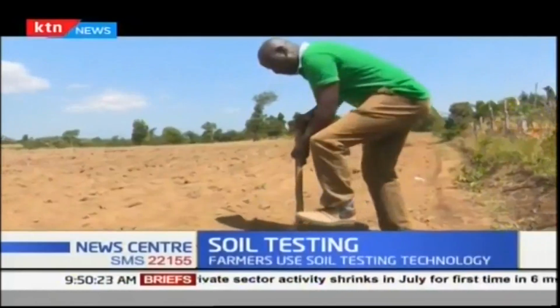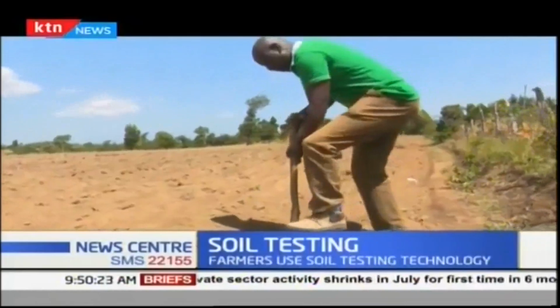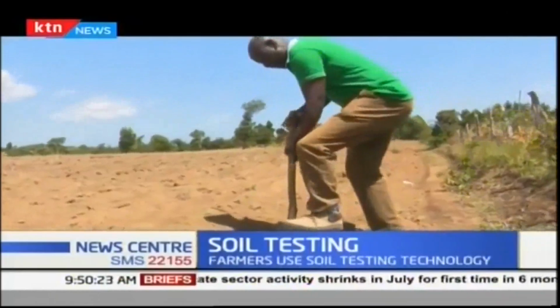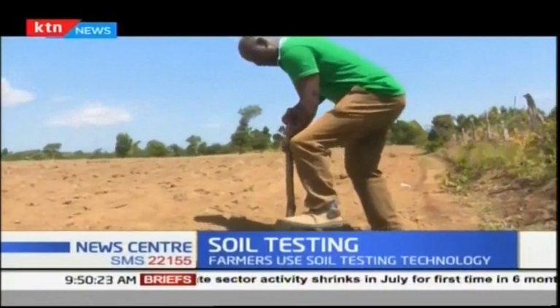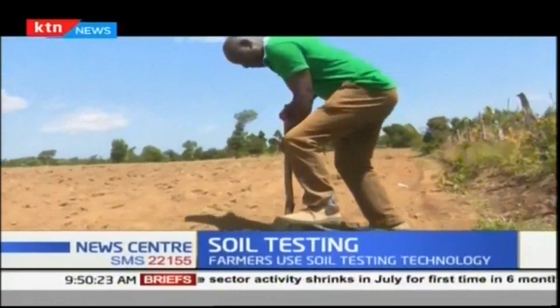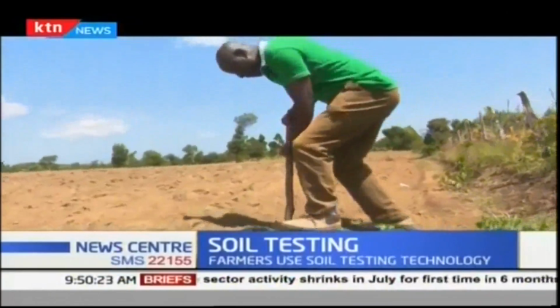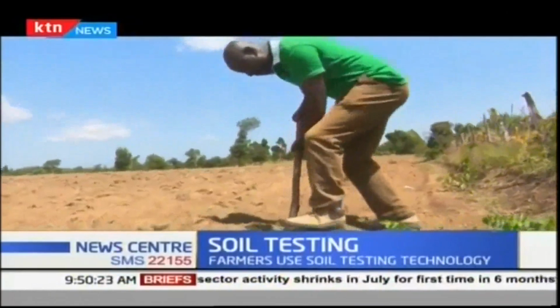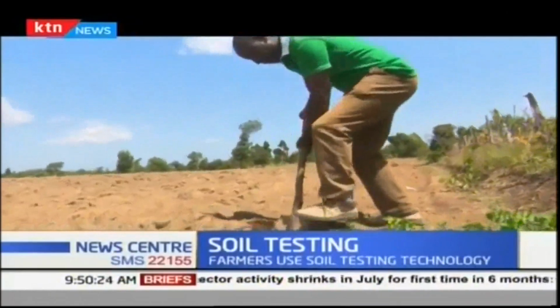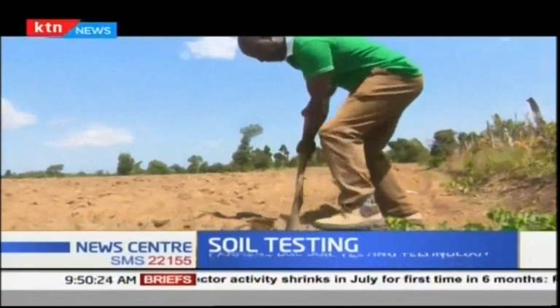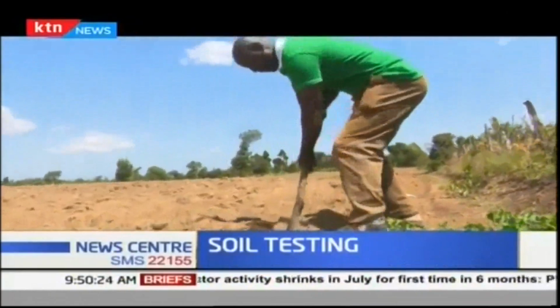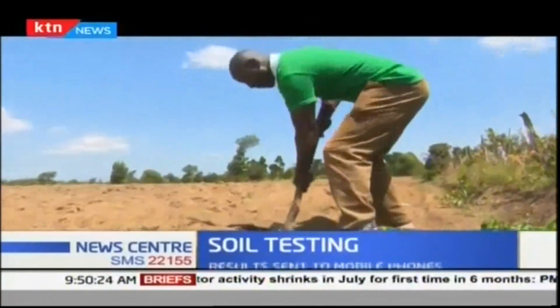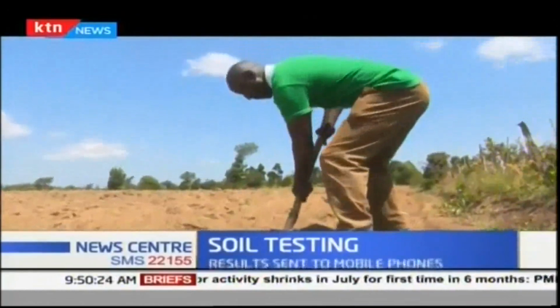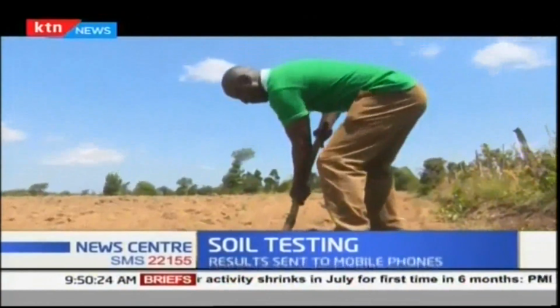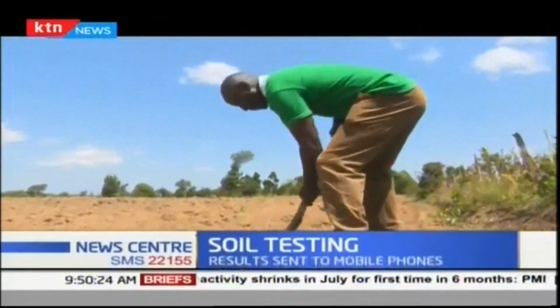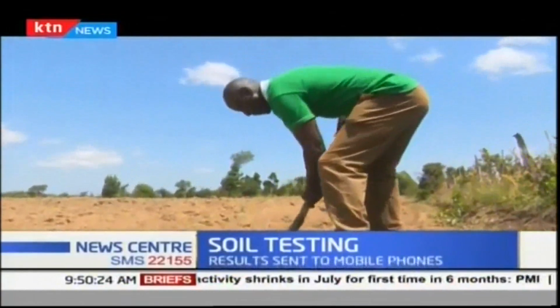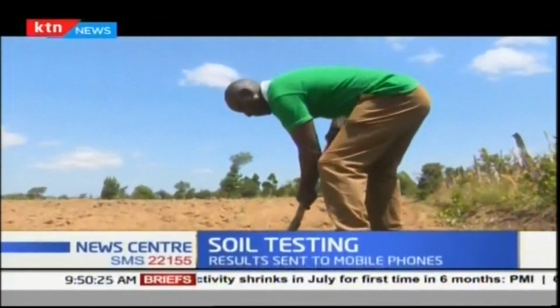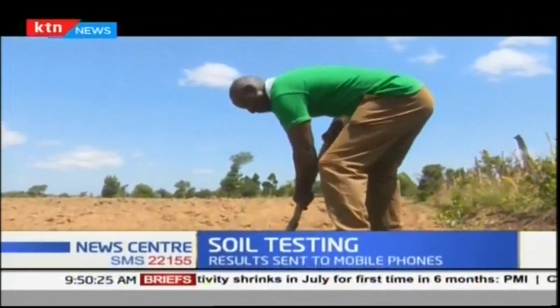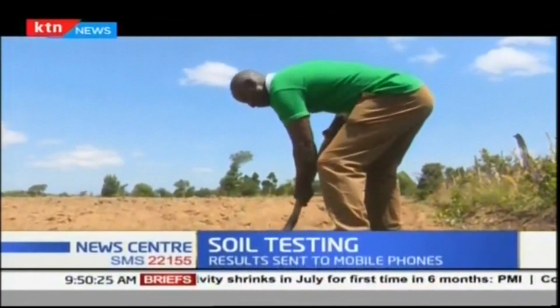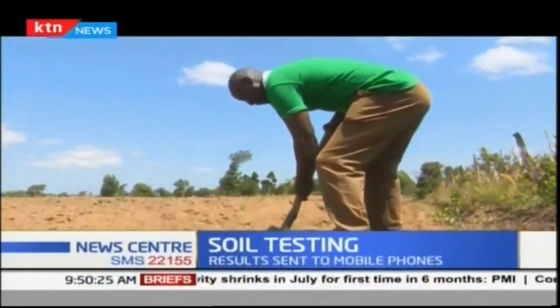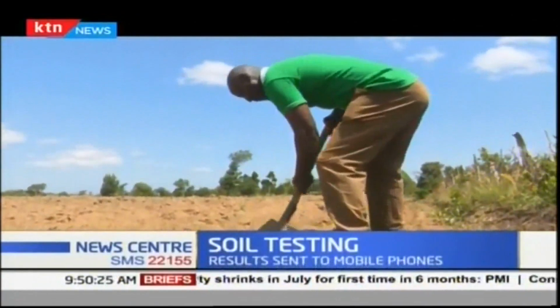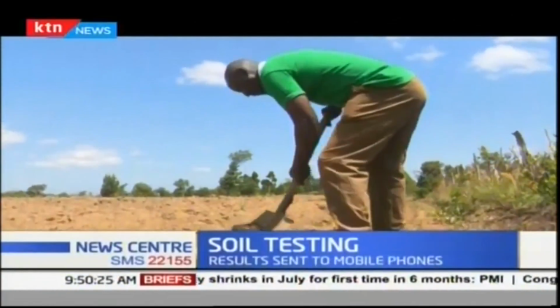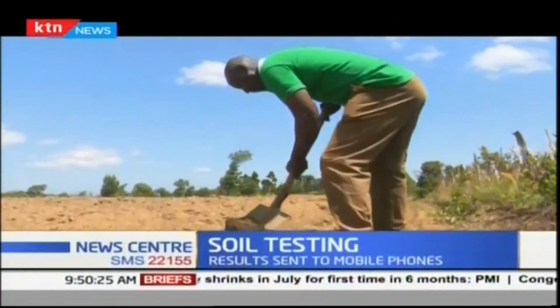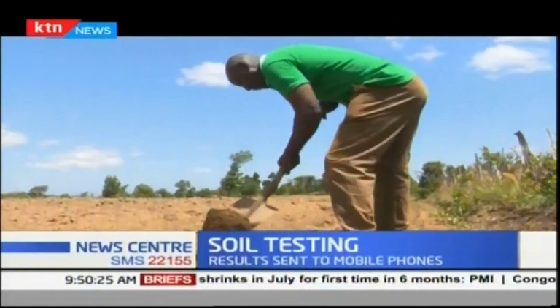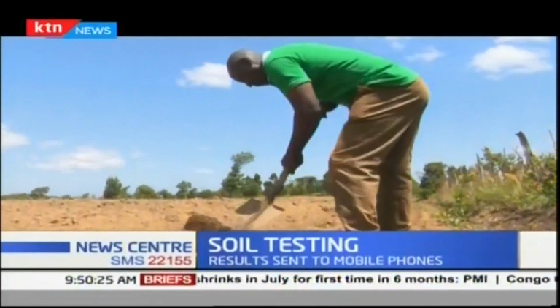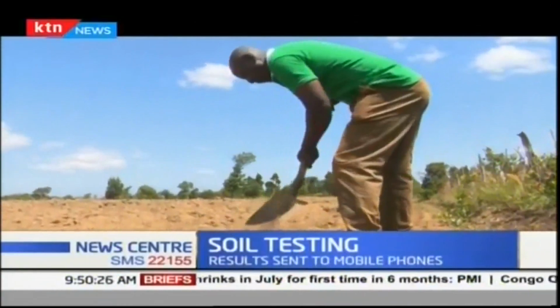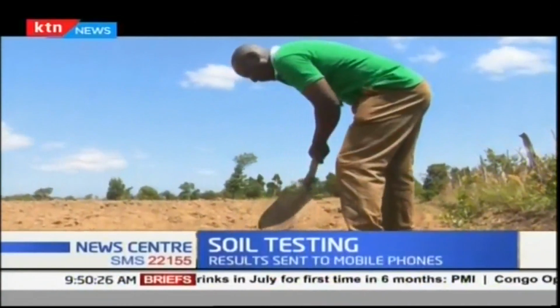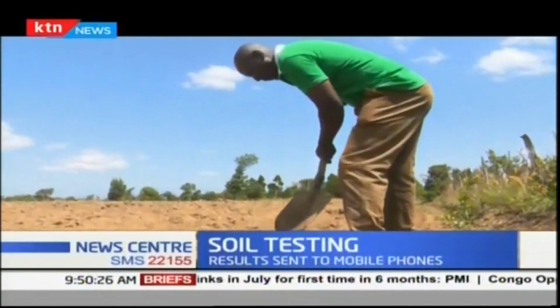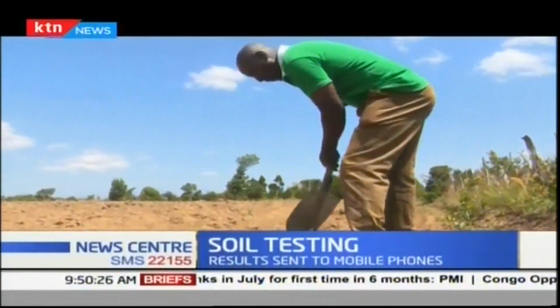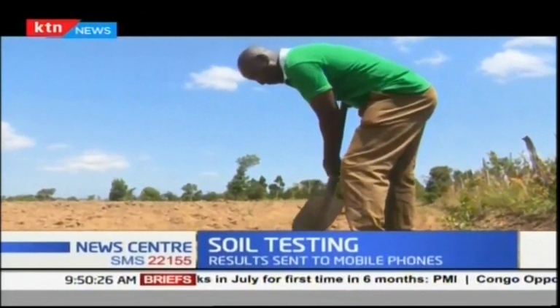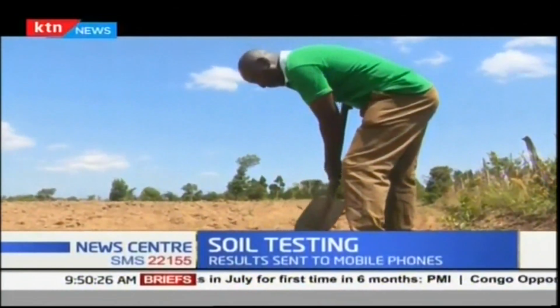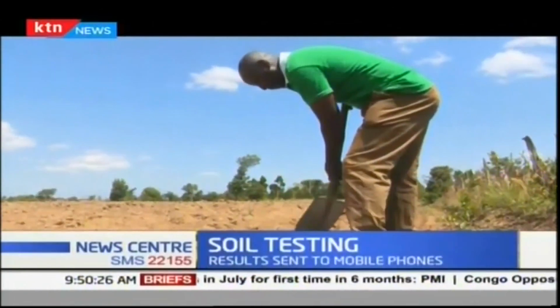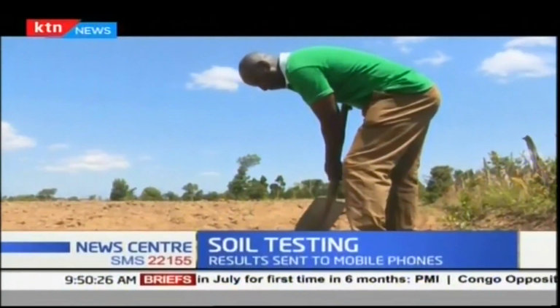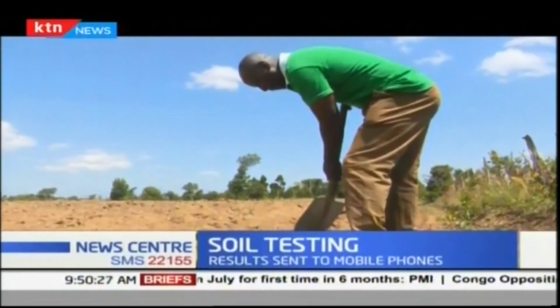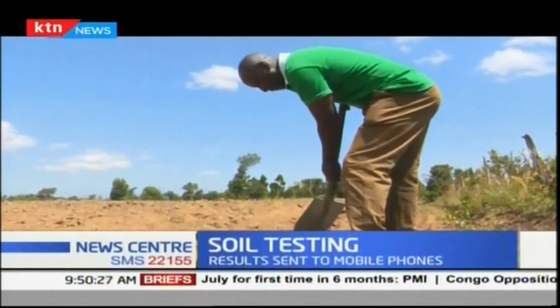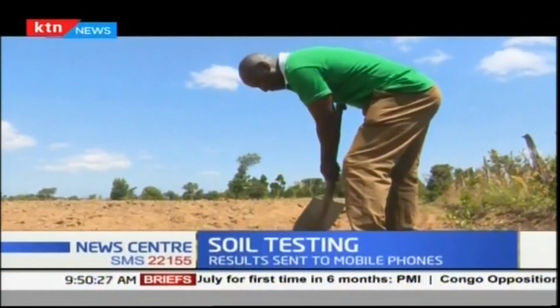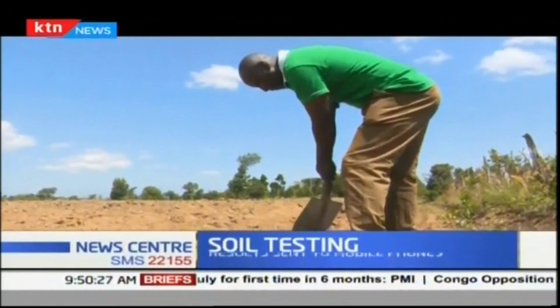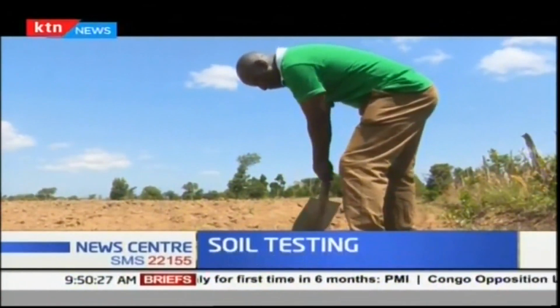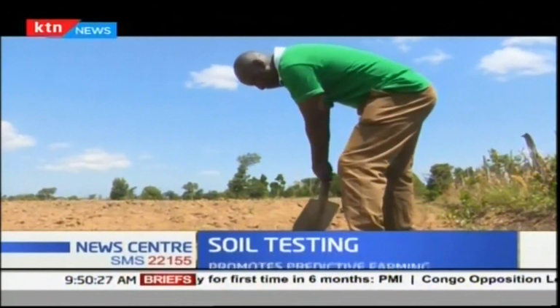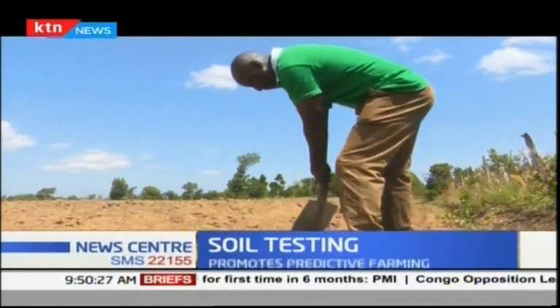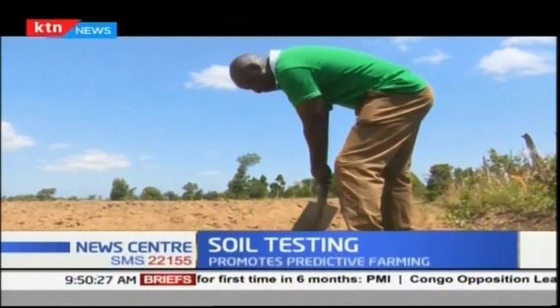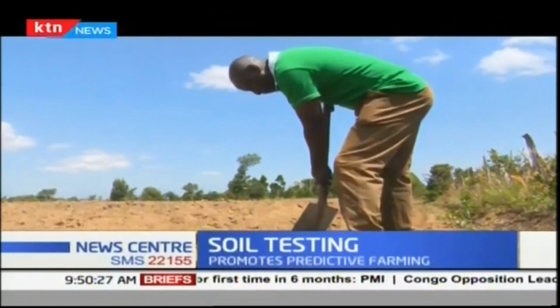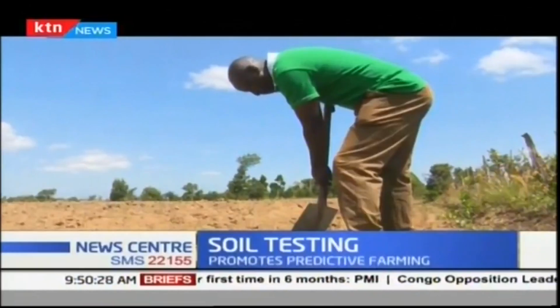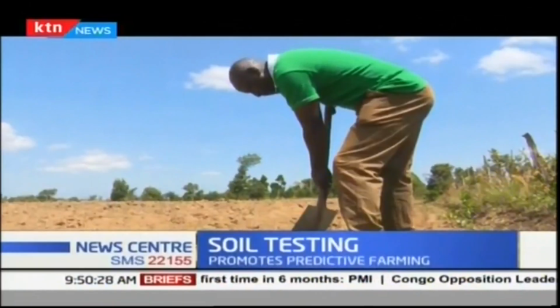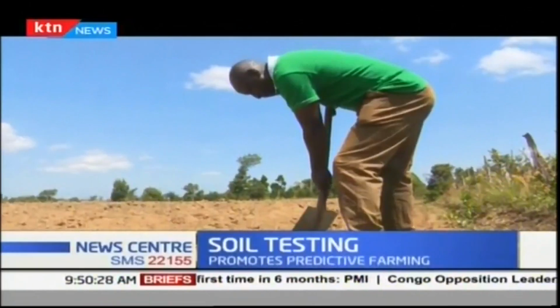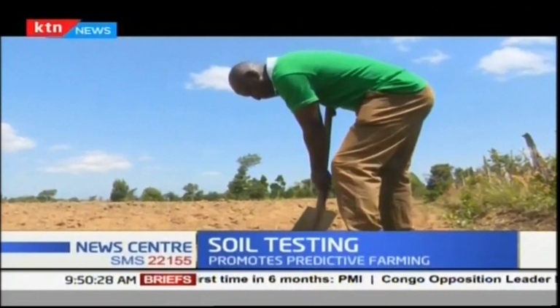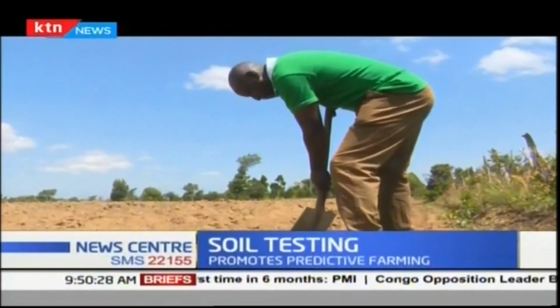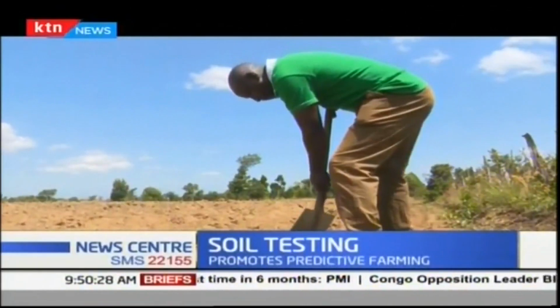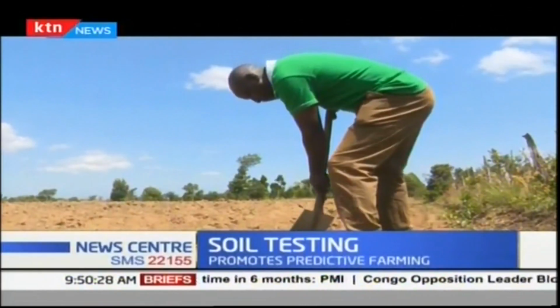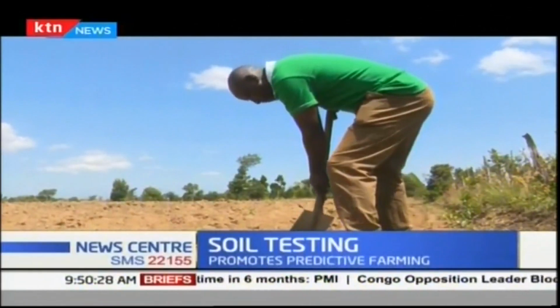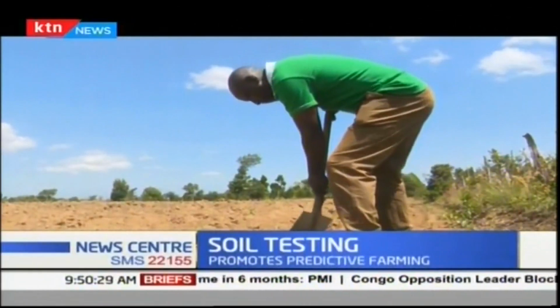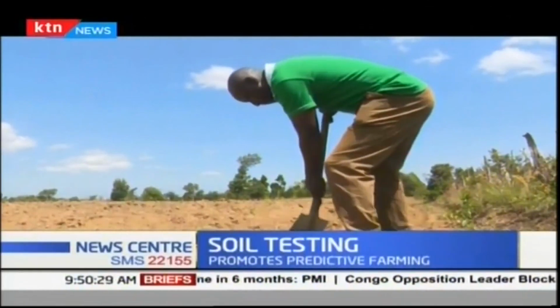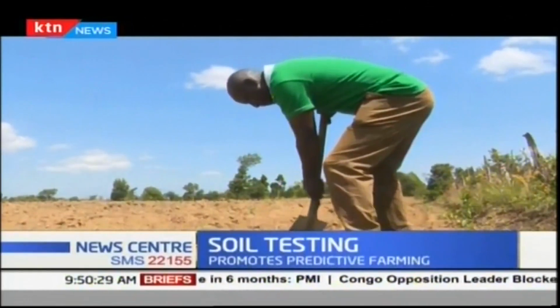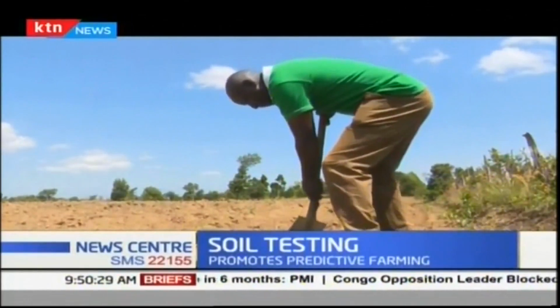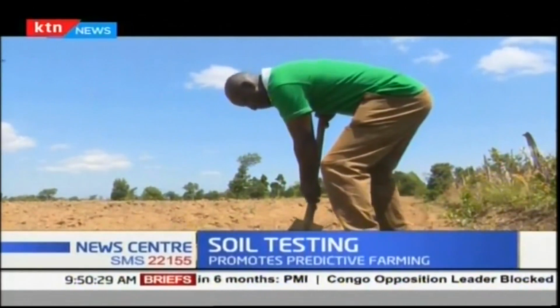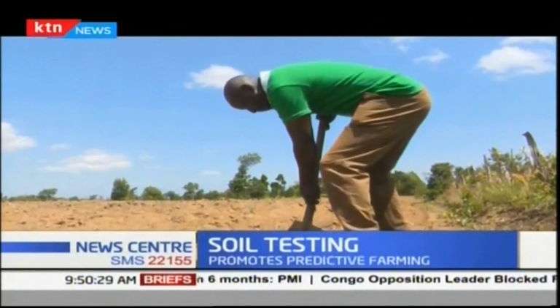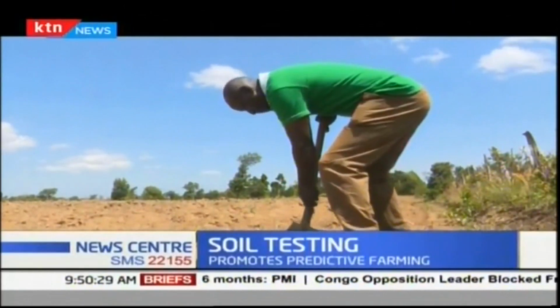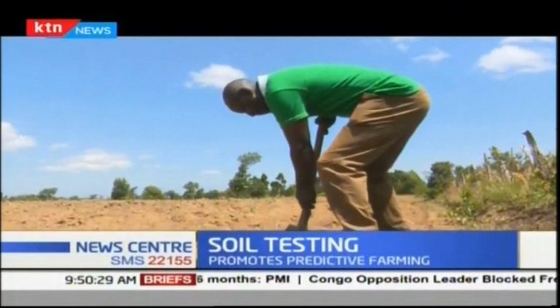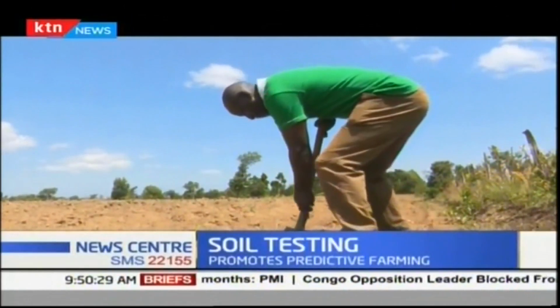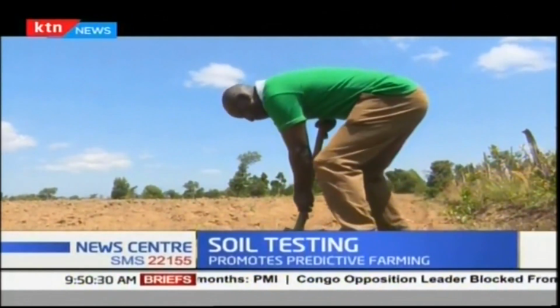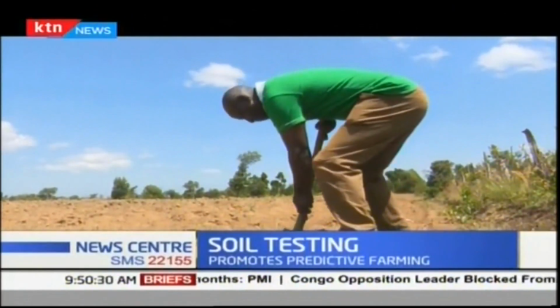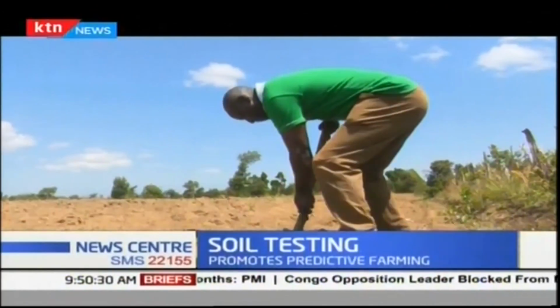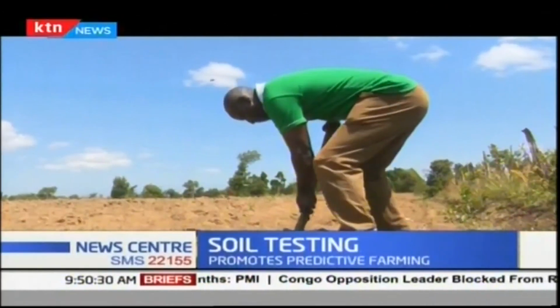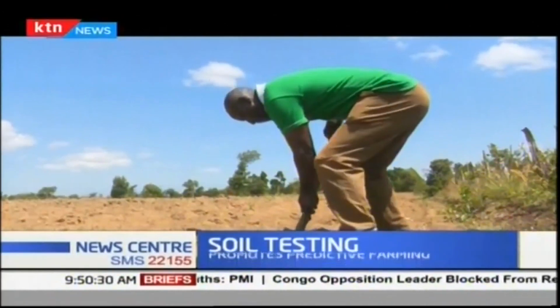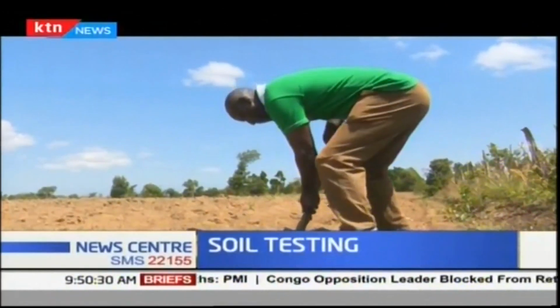At Hisgatune Farming in Nyeri, Joseph Mwangi is preparing for another cabbage, French beans, and snappers planting season.